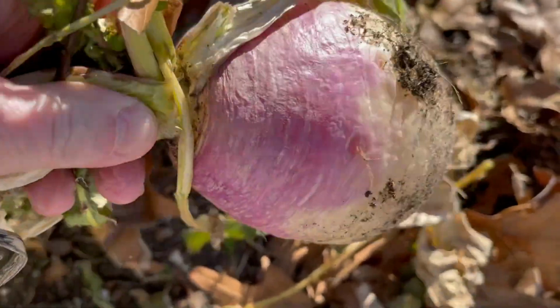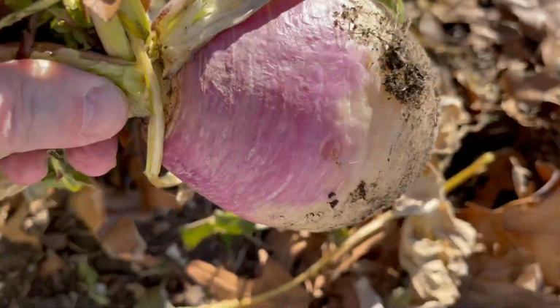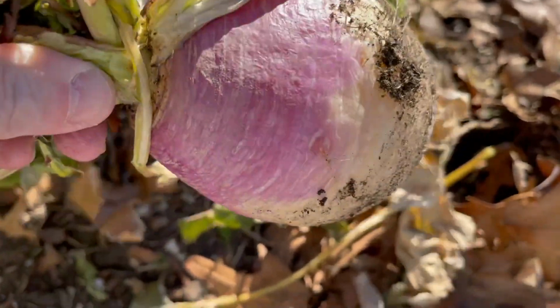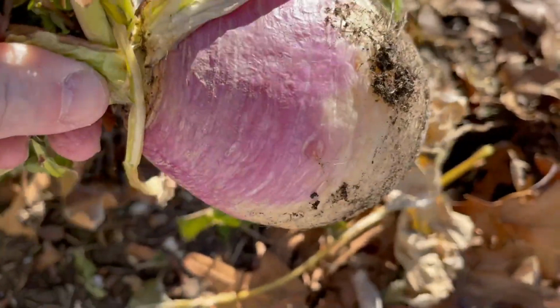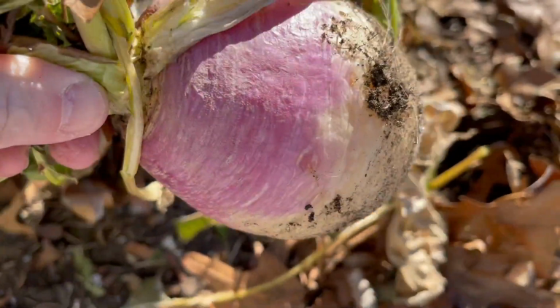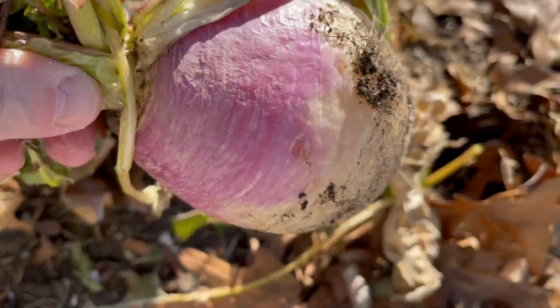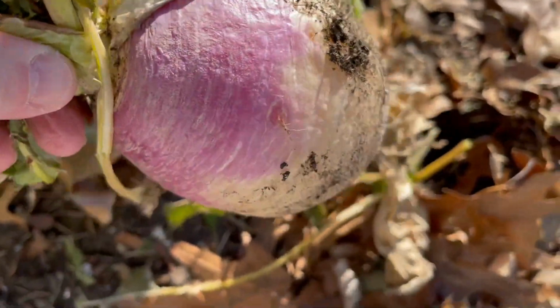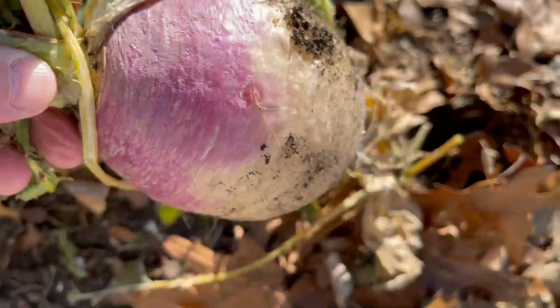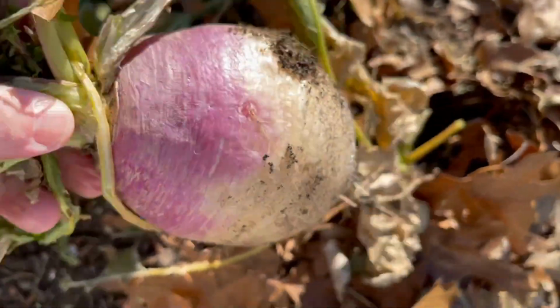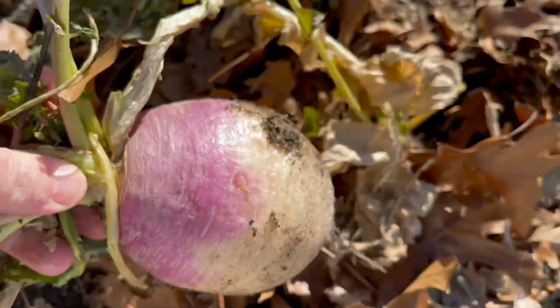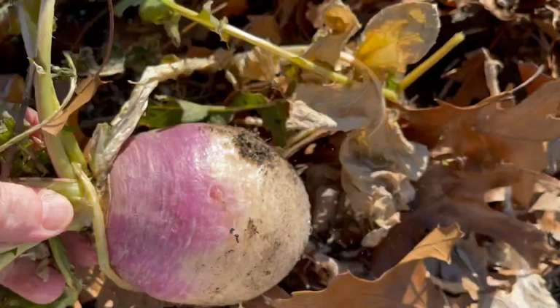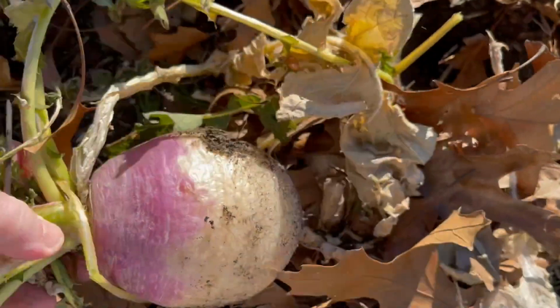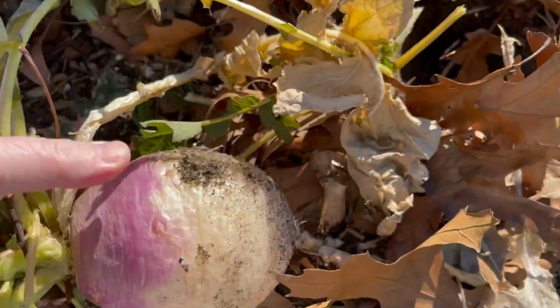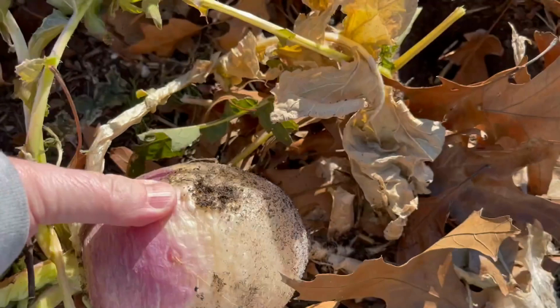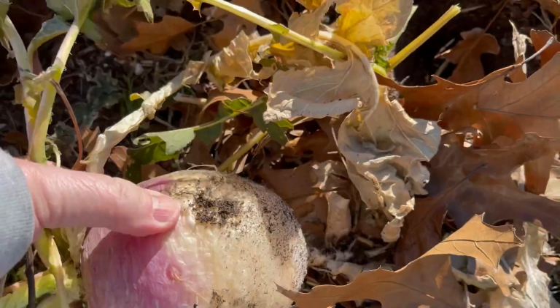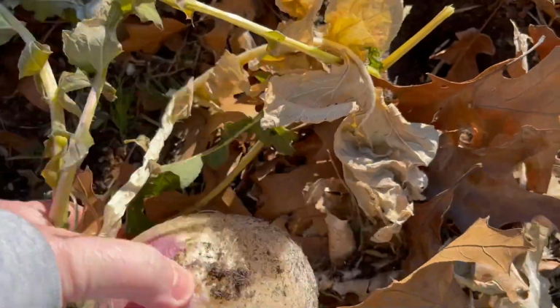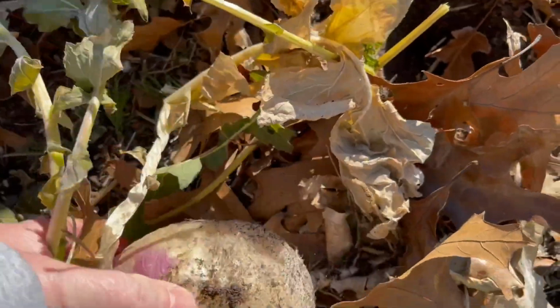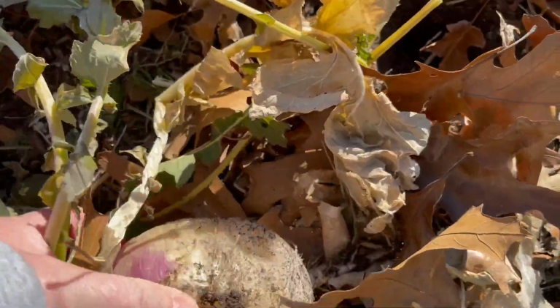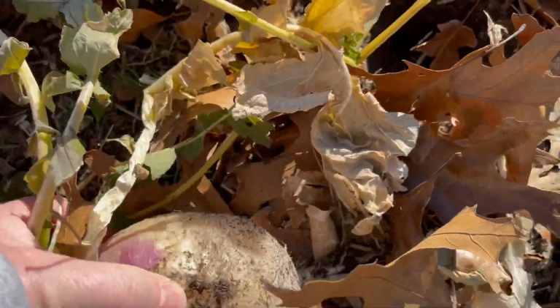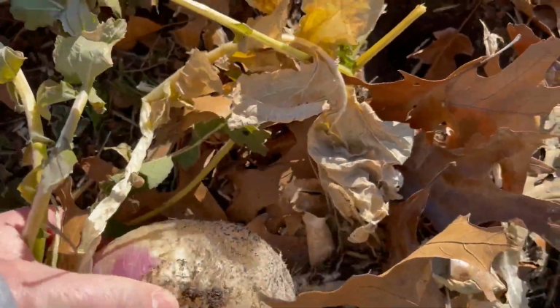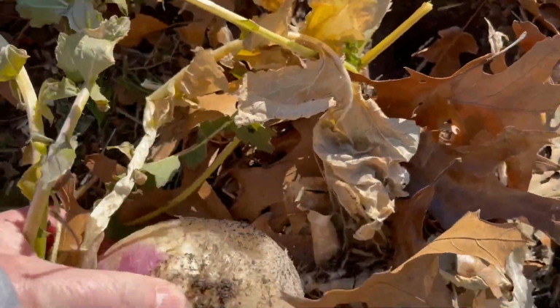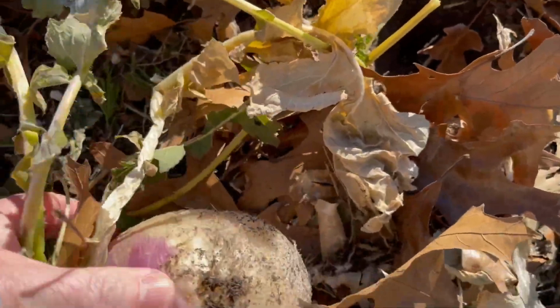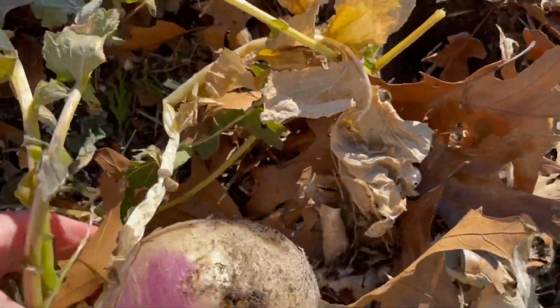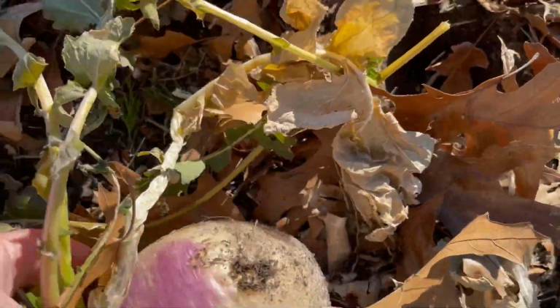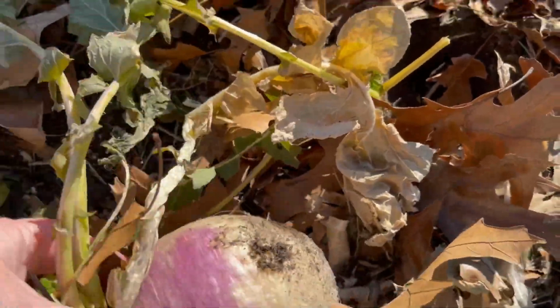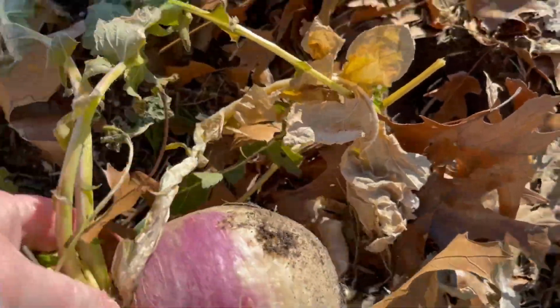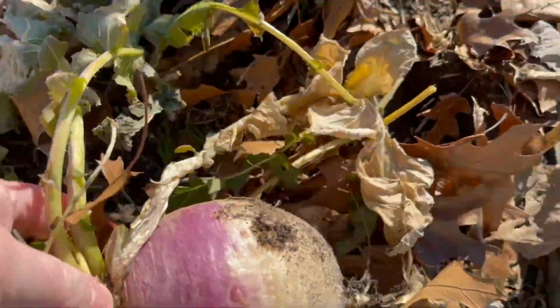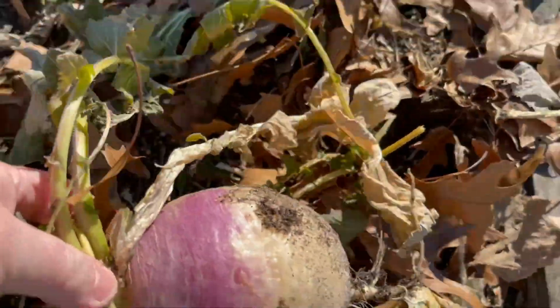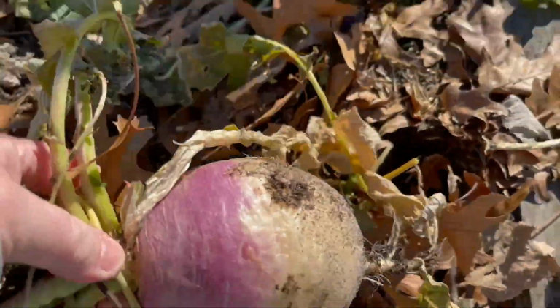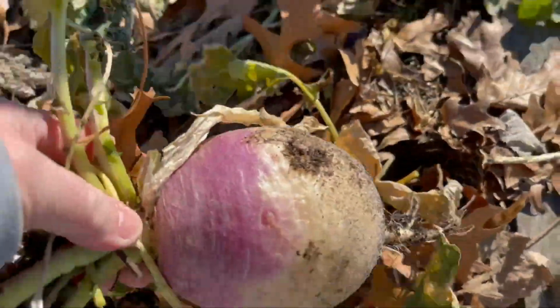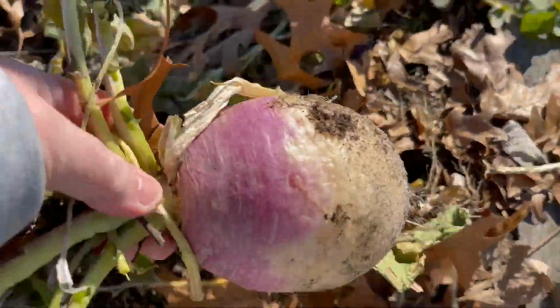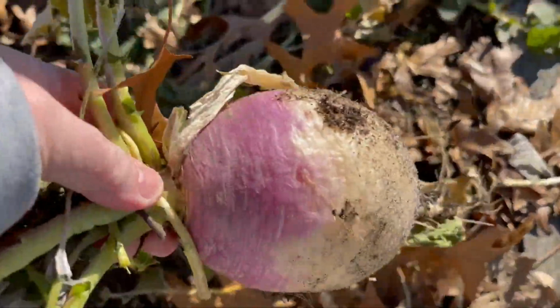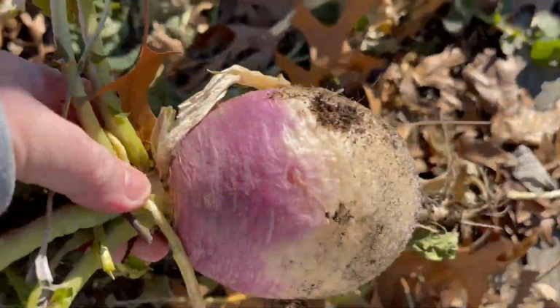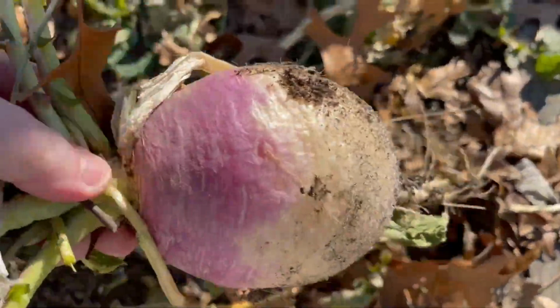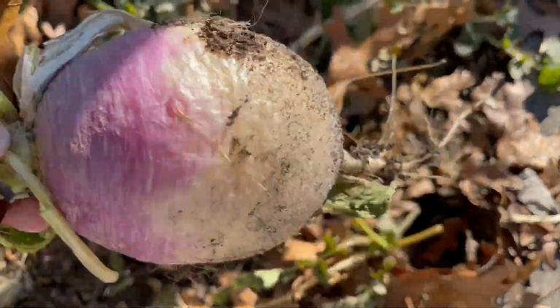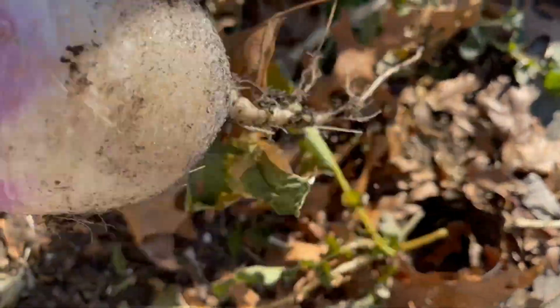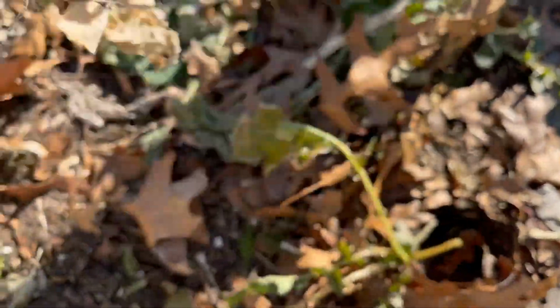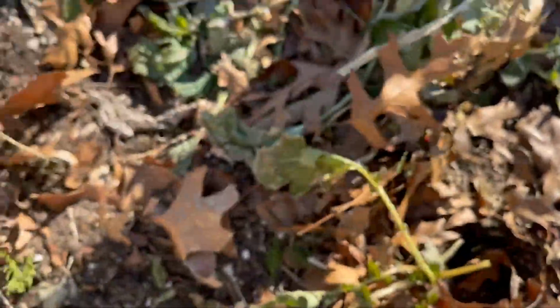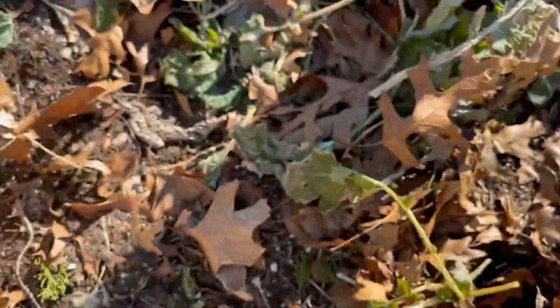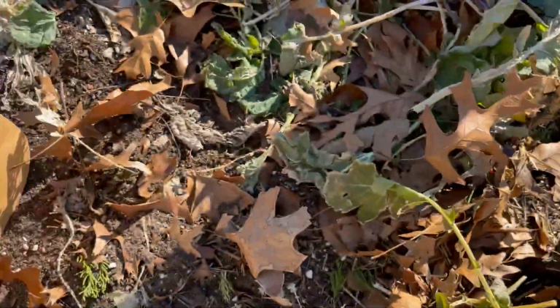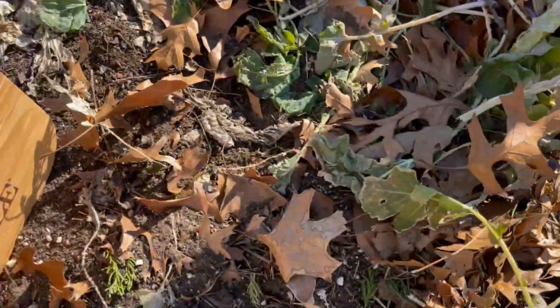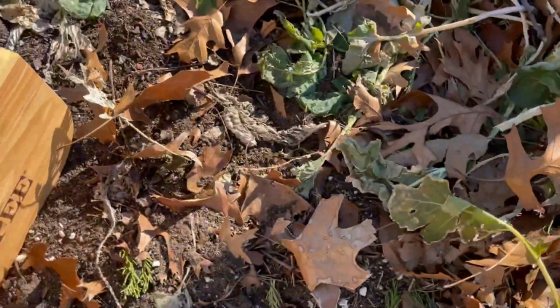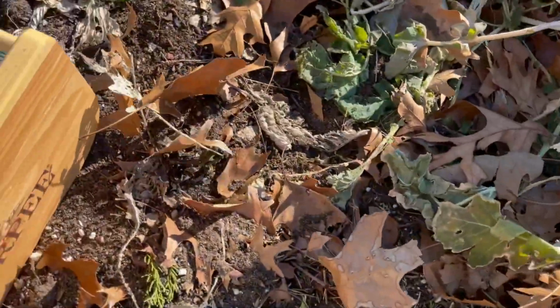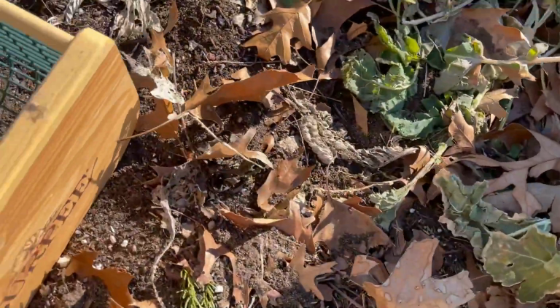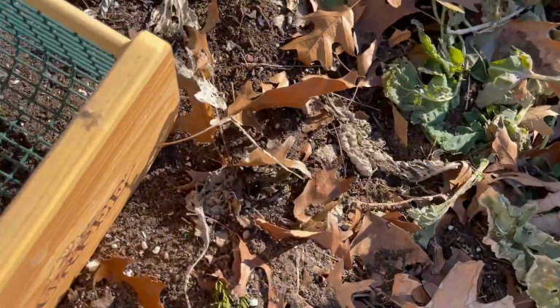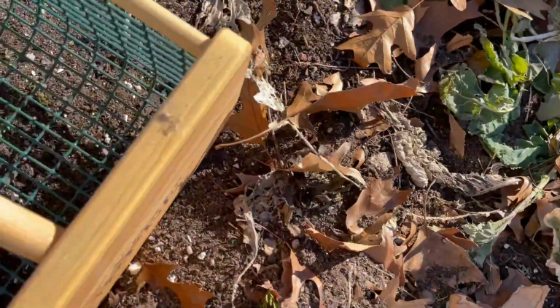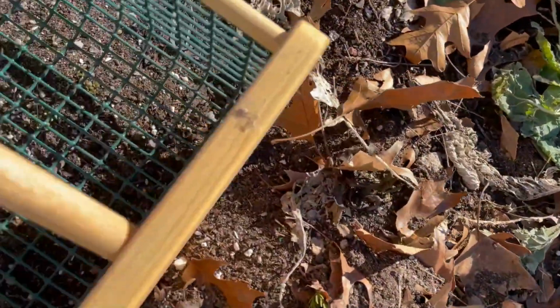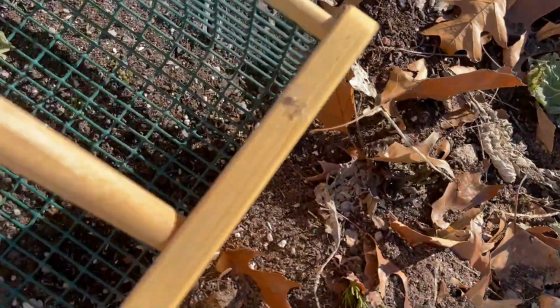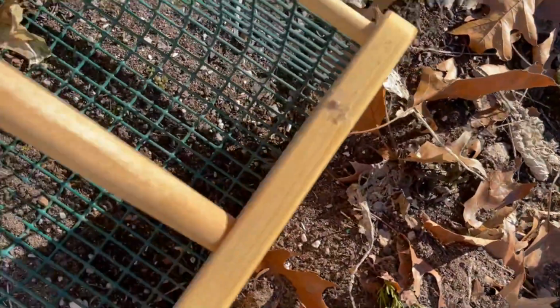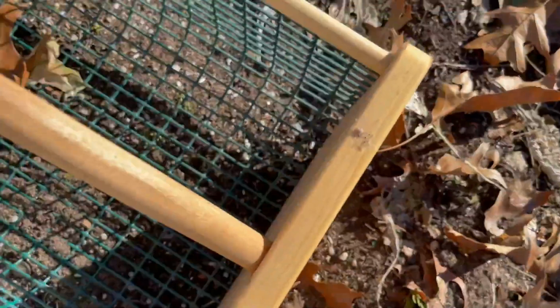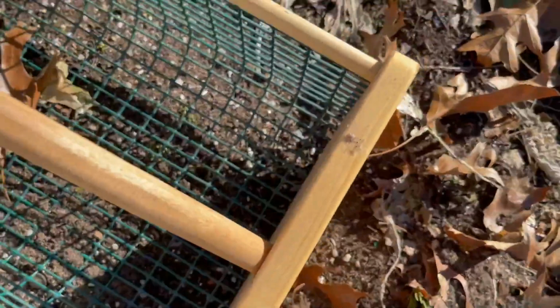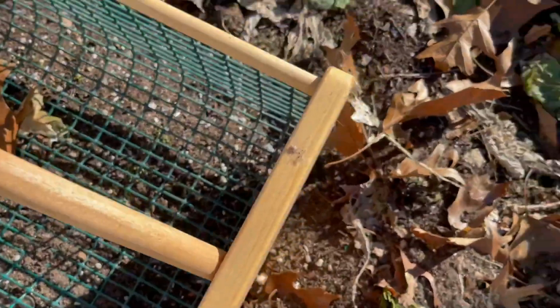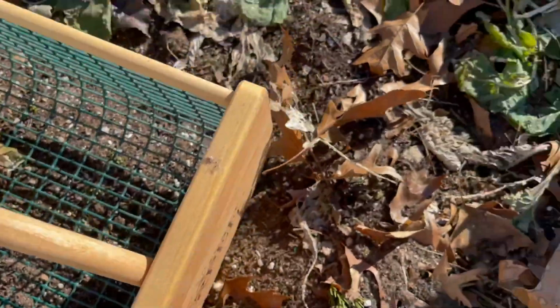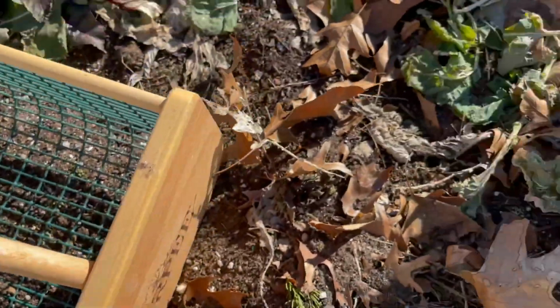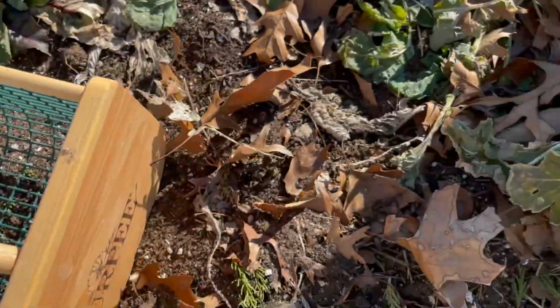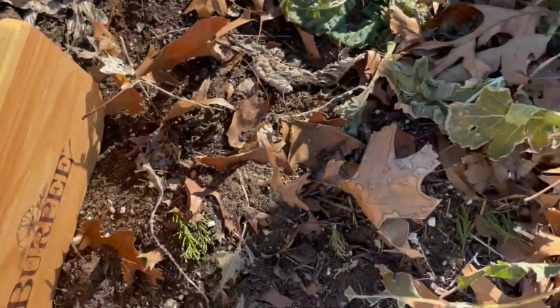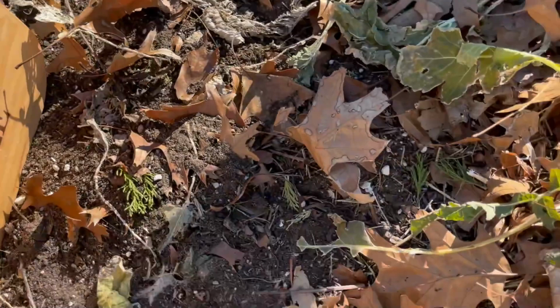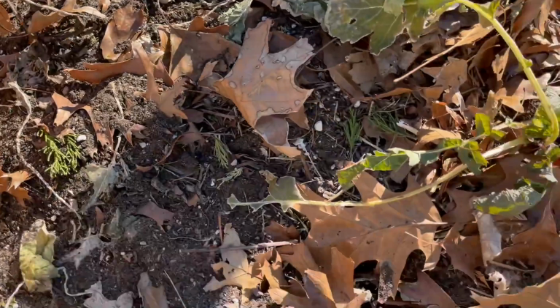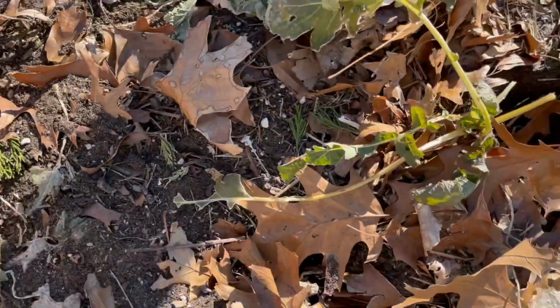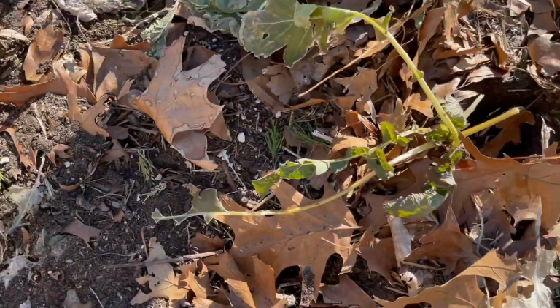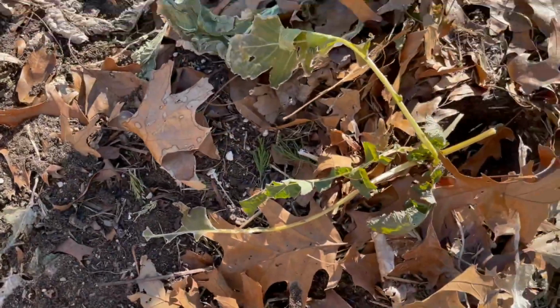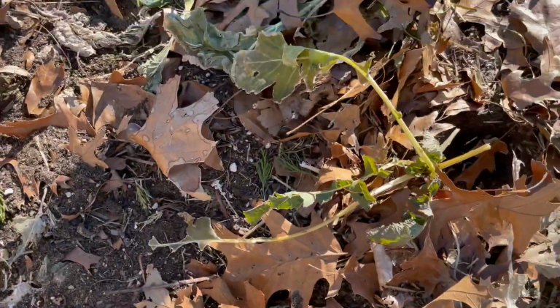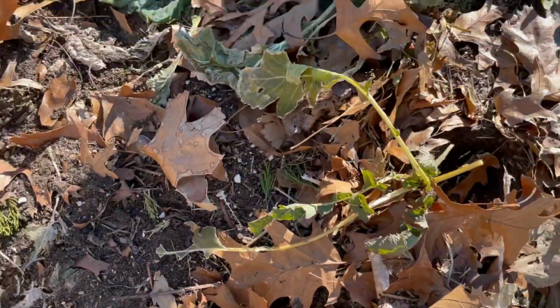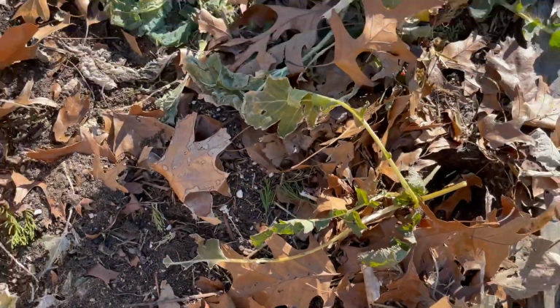We'll take it — still looking good, still firm. For the dead of winter, we'll take it.